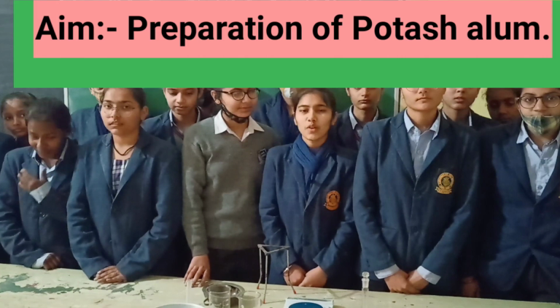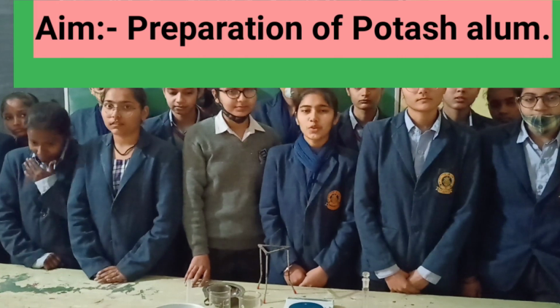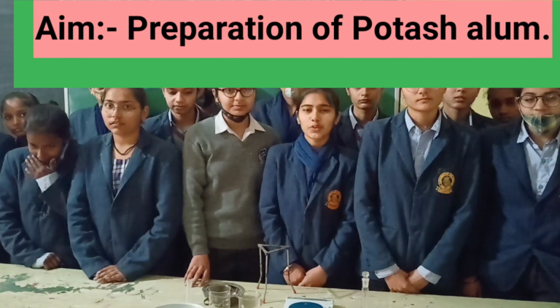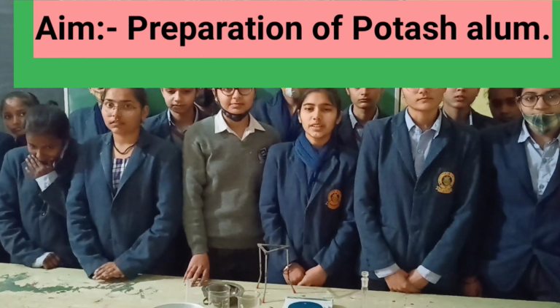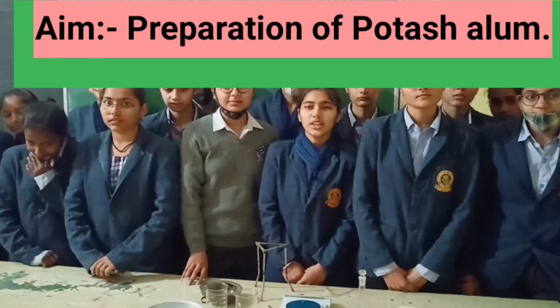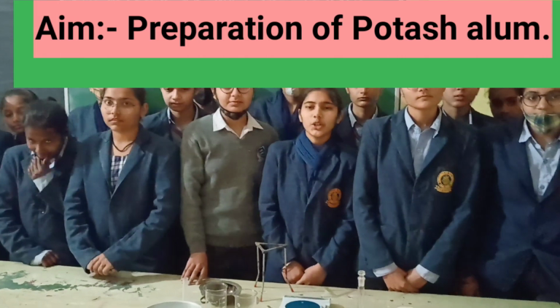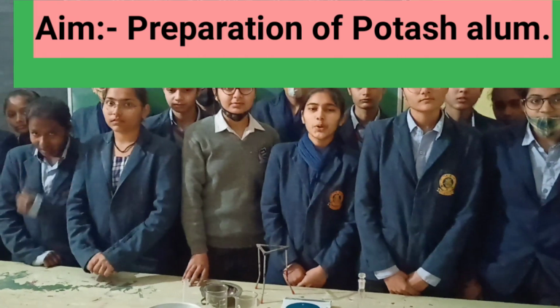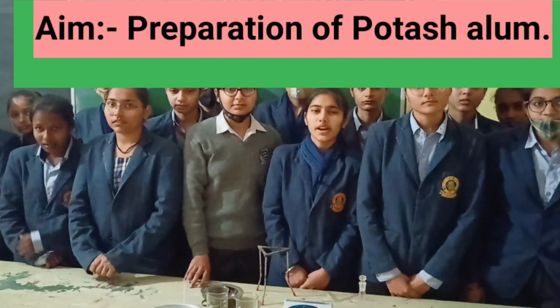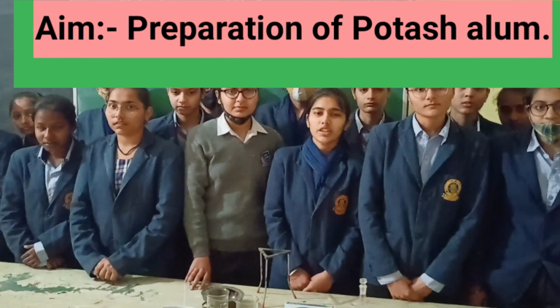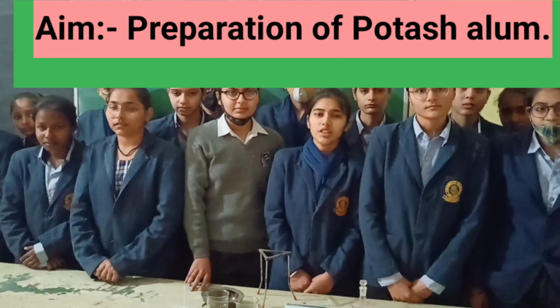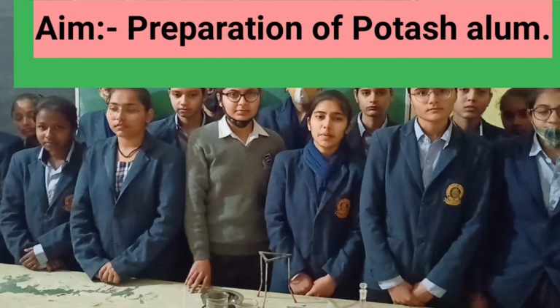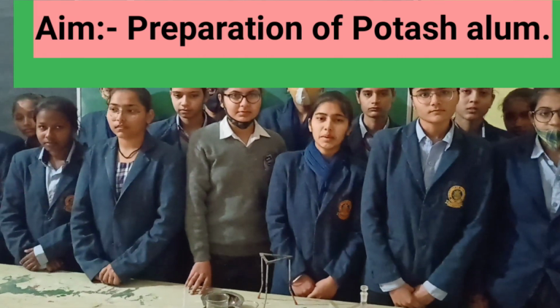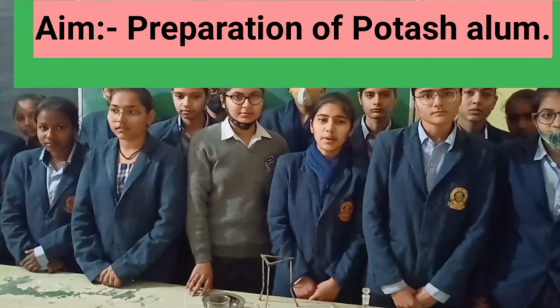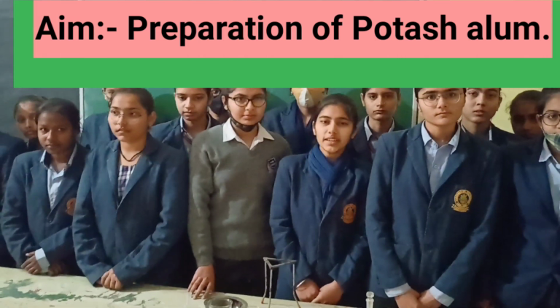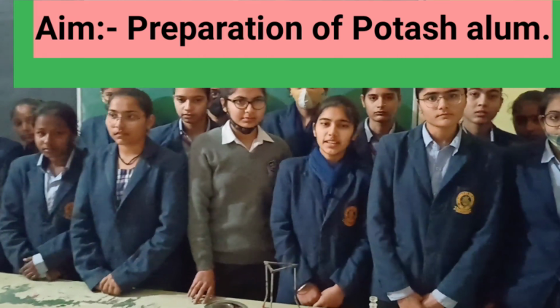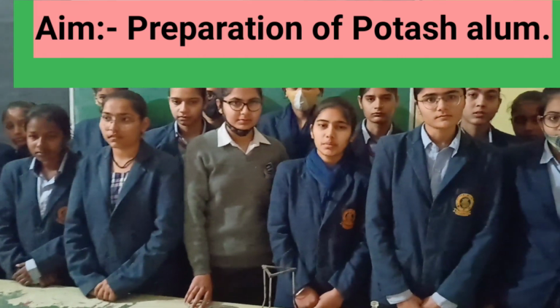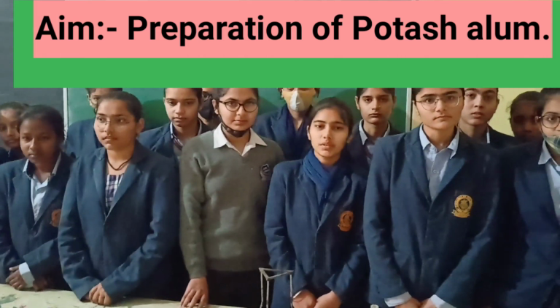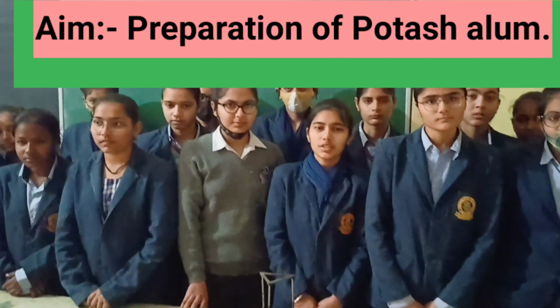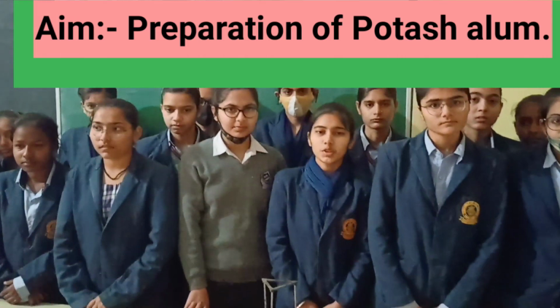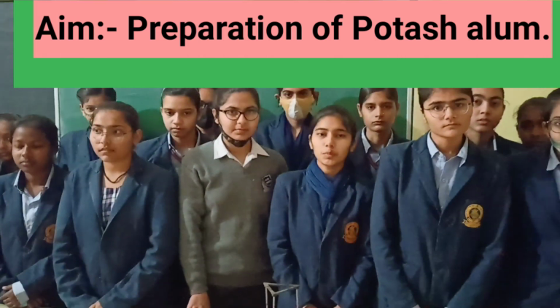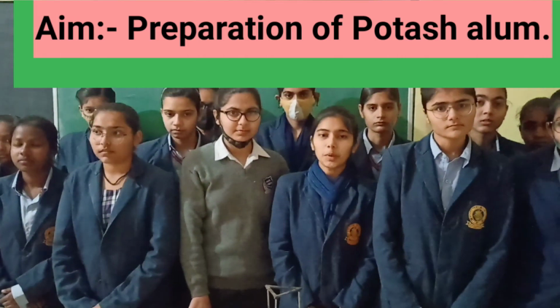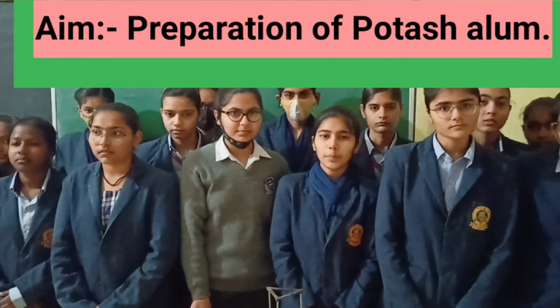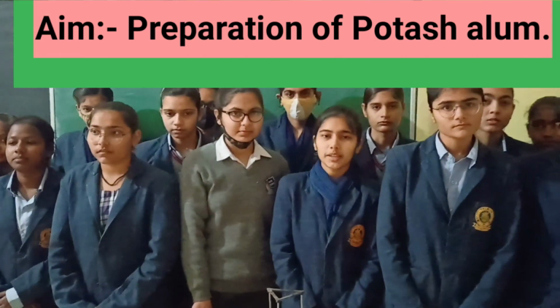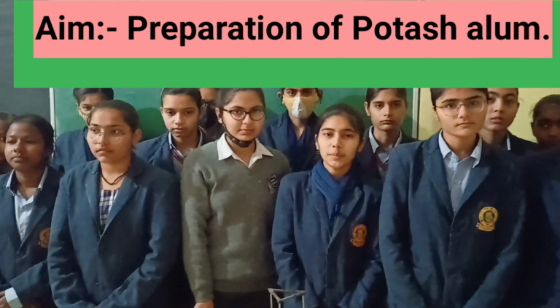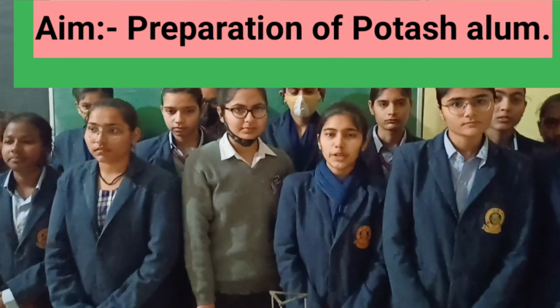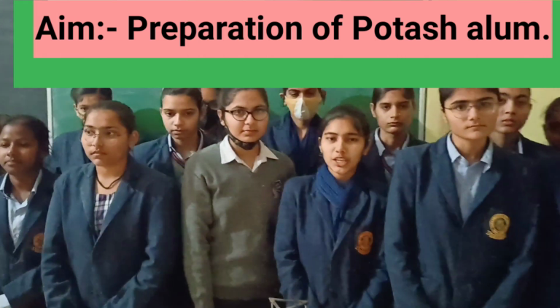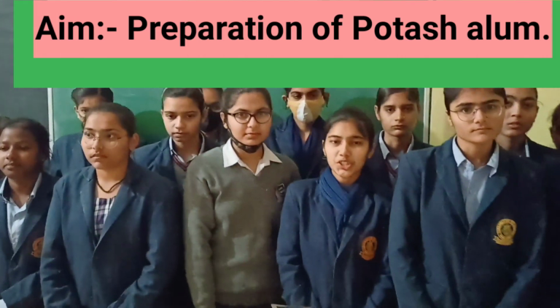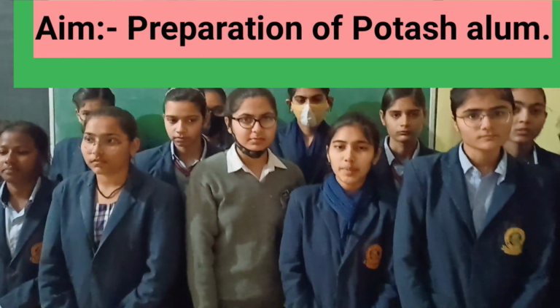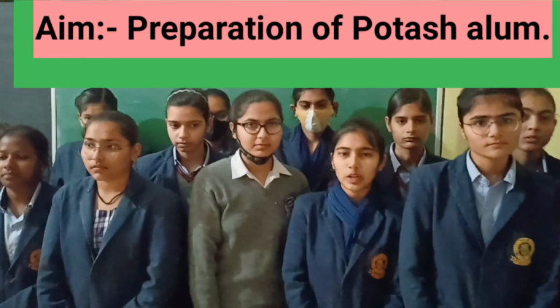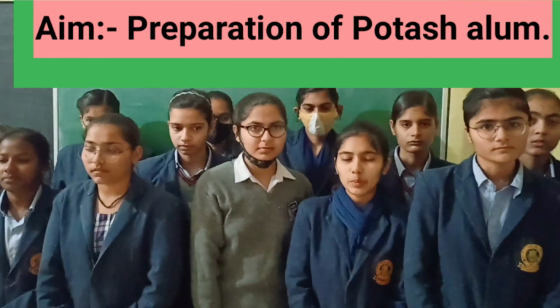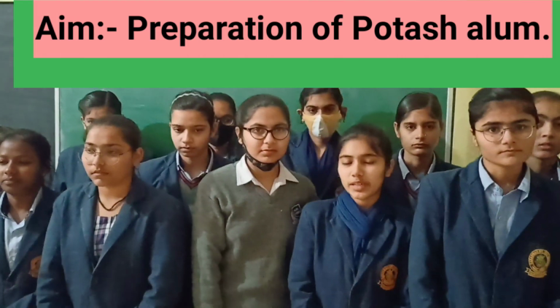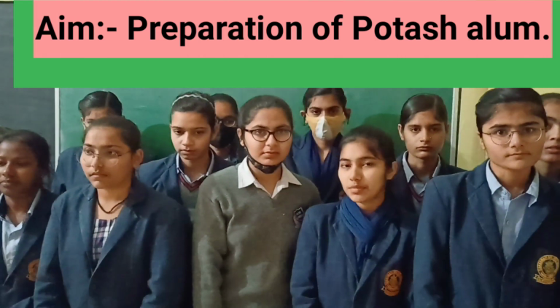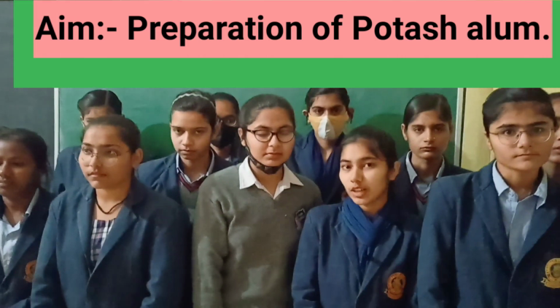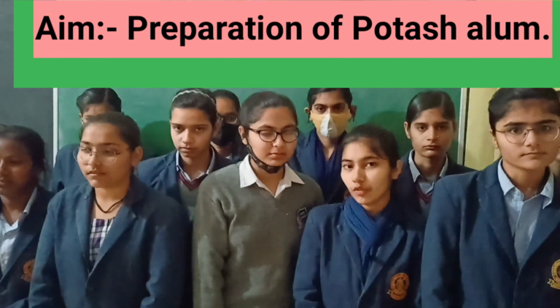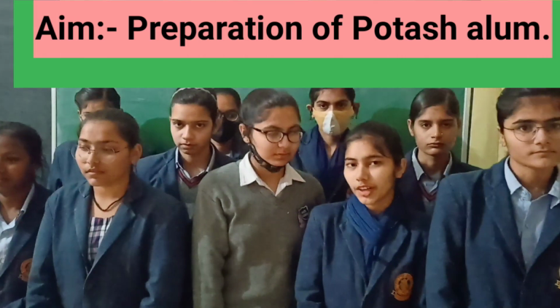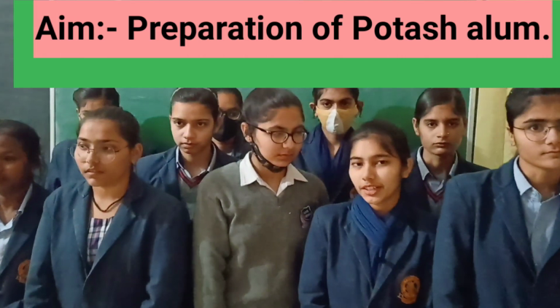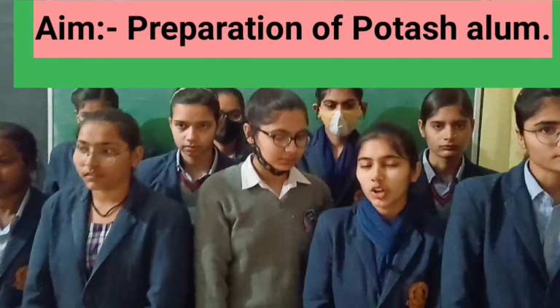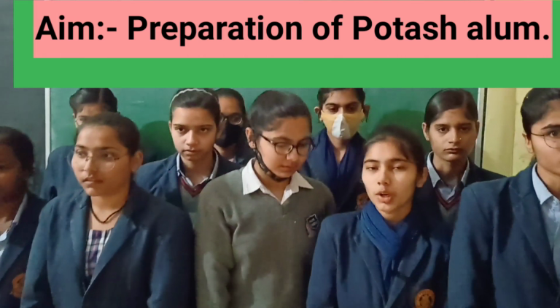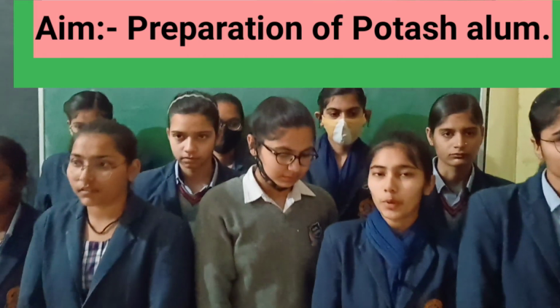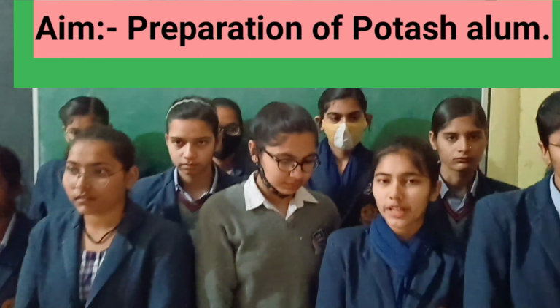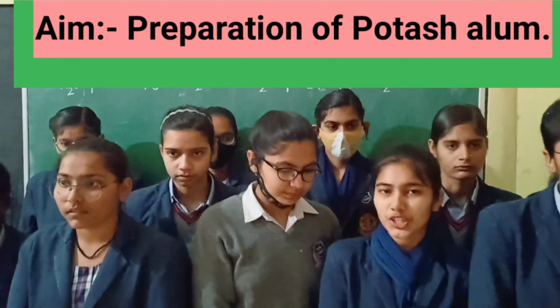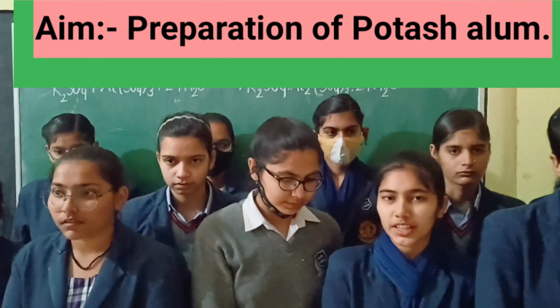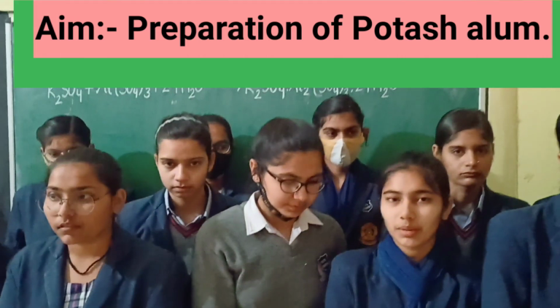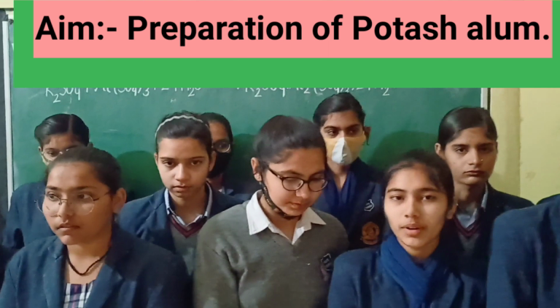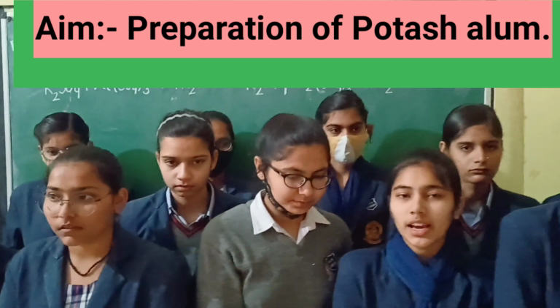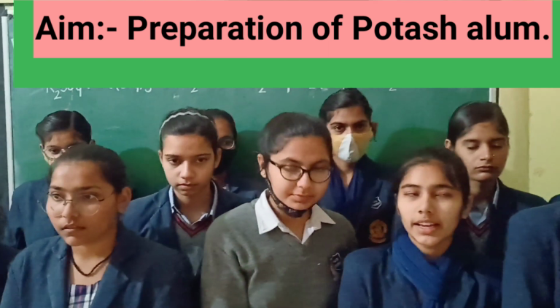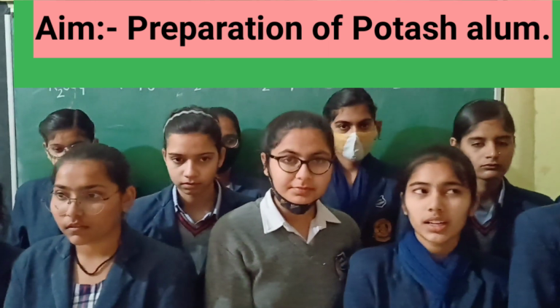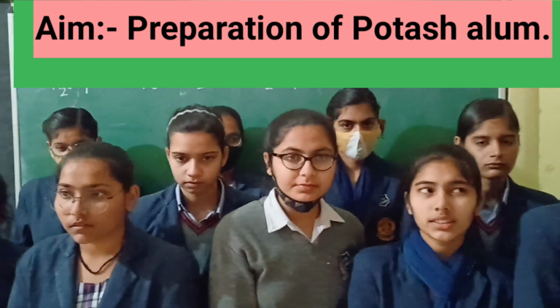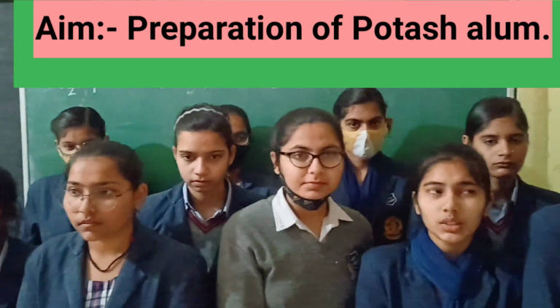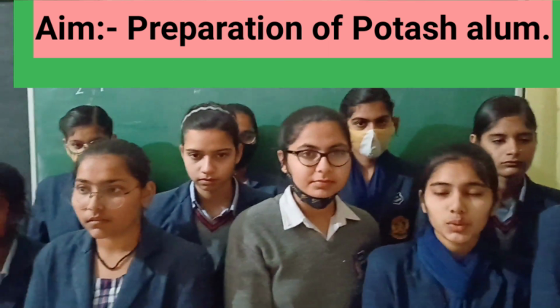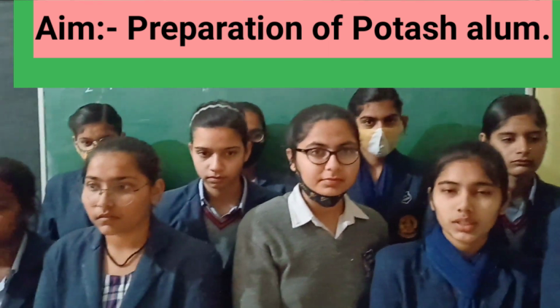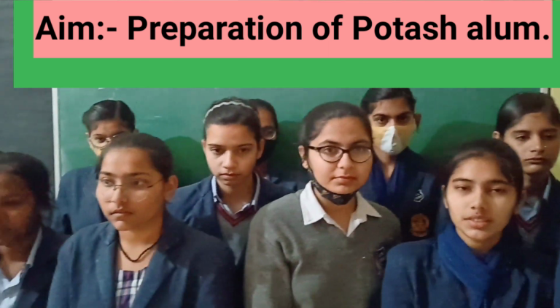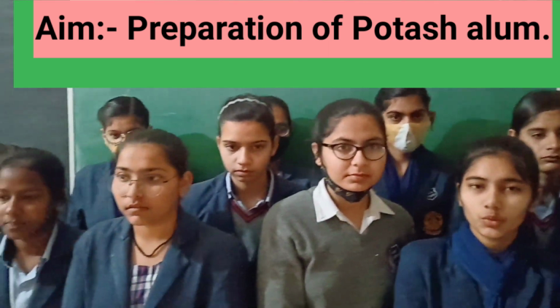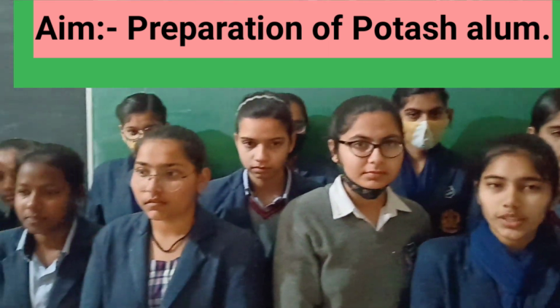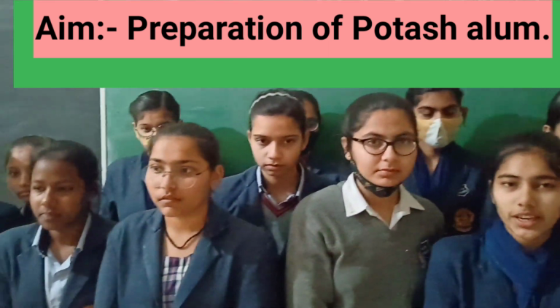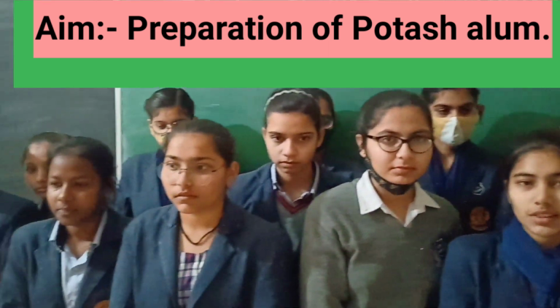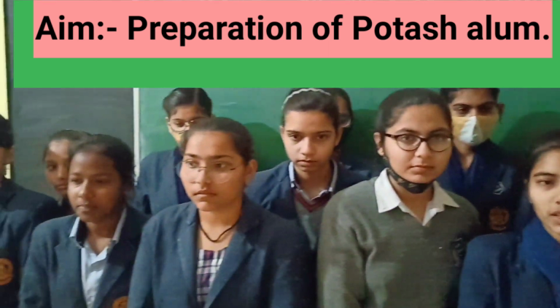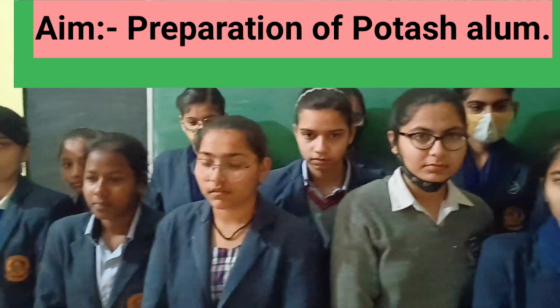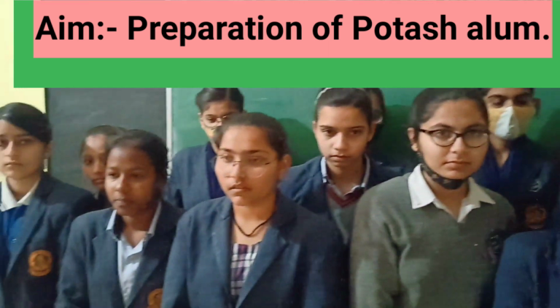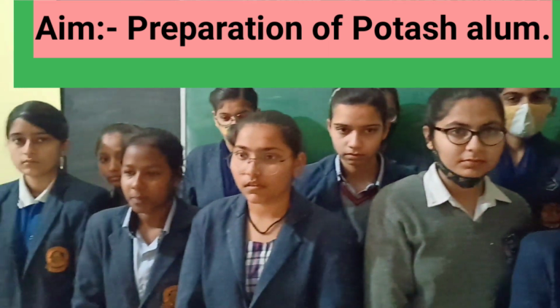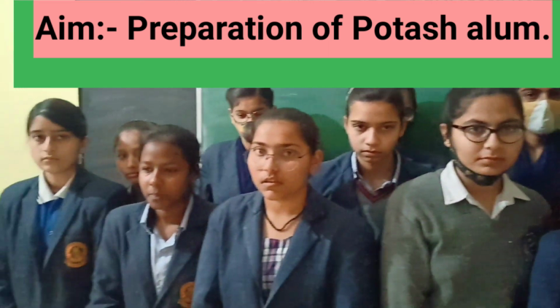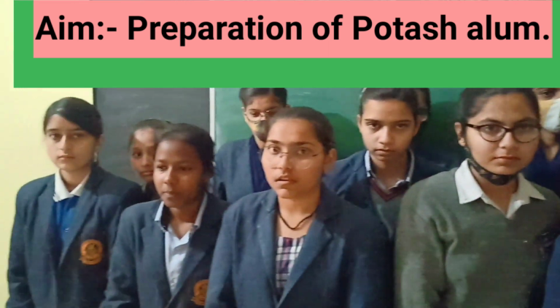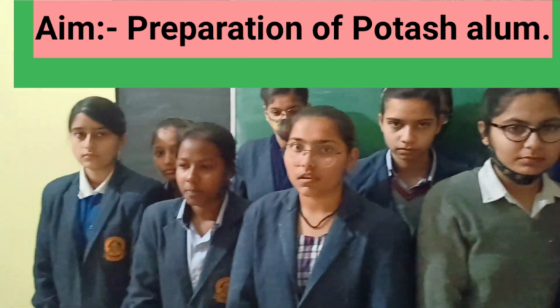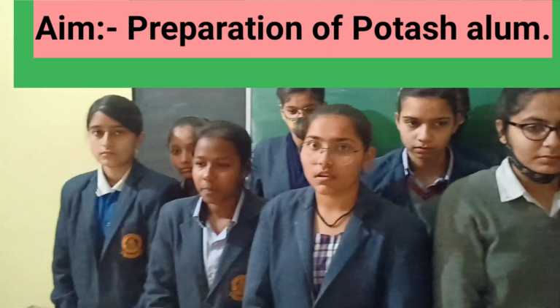Hello everyone. Today our experiment's aim is to prepare potassium aluminium sulphate, or potassium alum — in other words, we can say that fit curry.